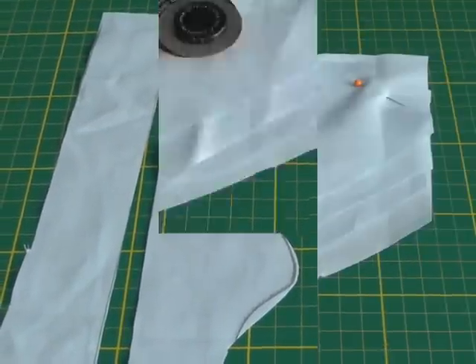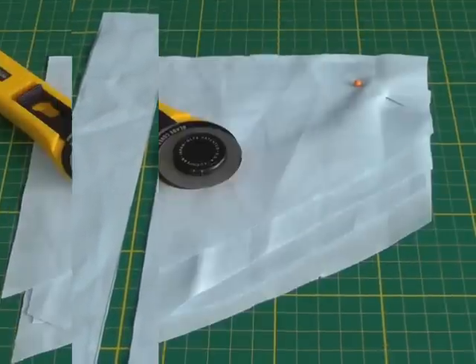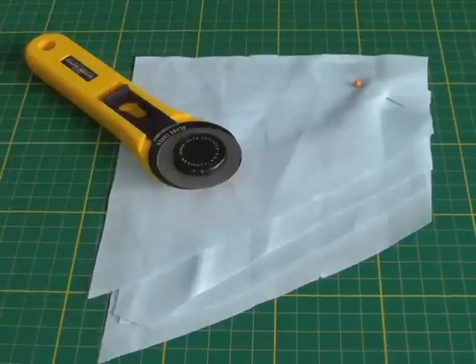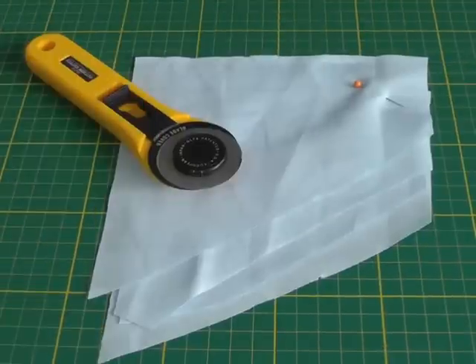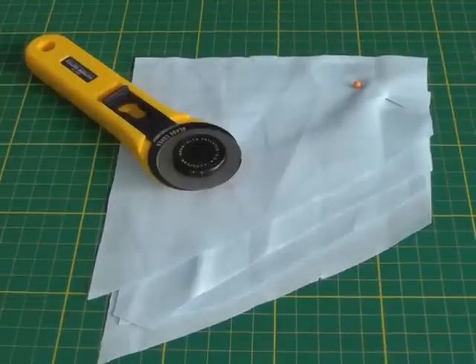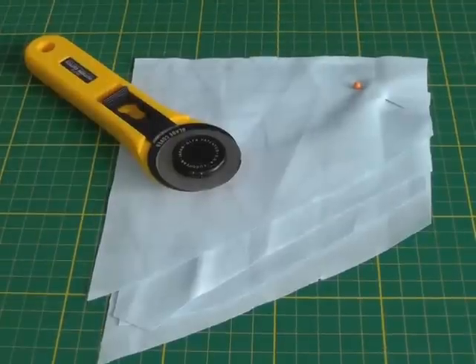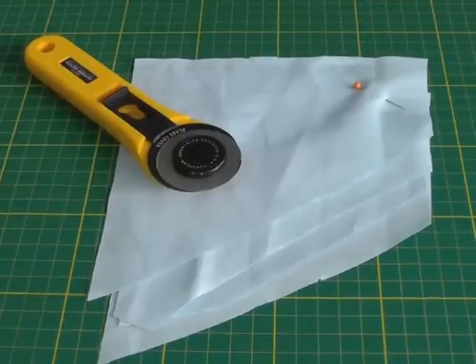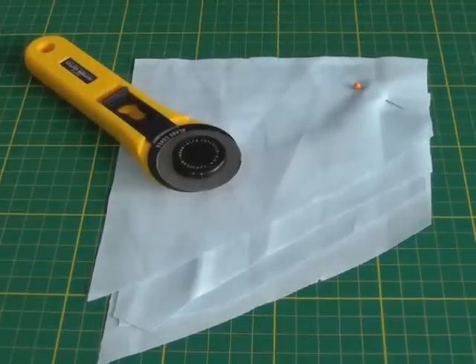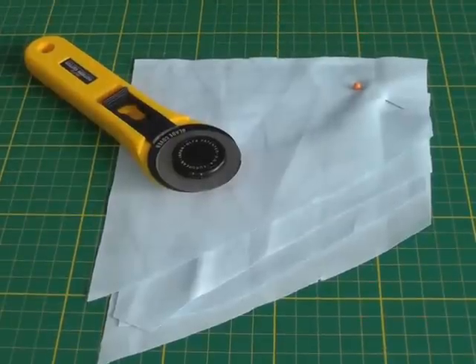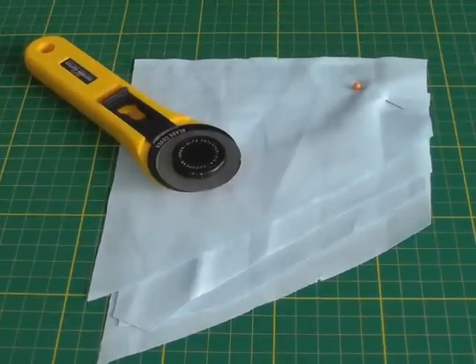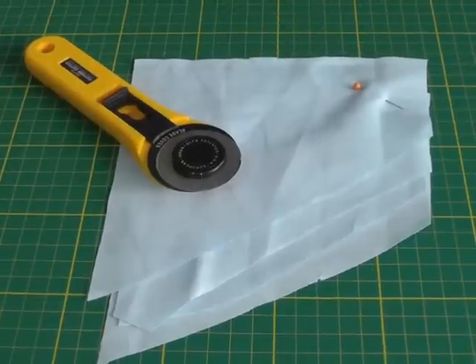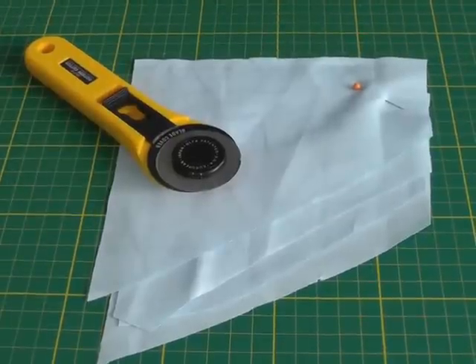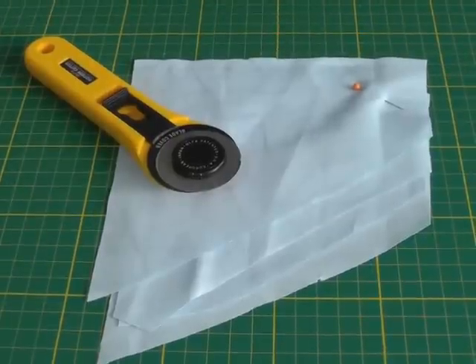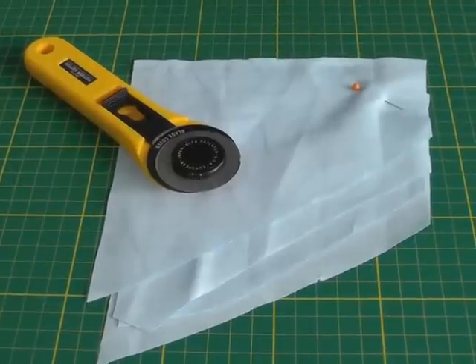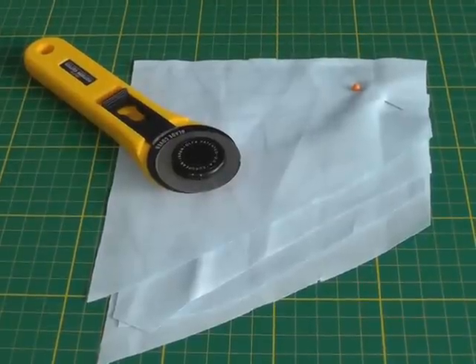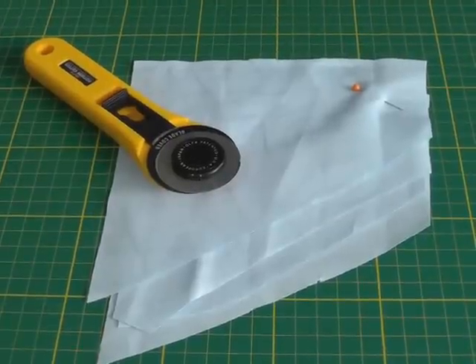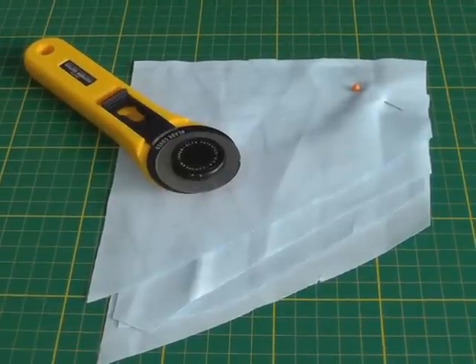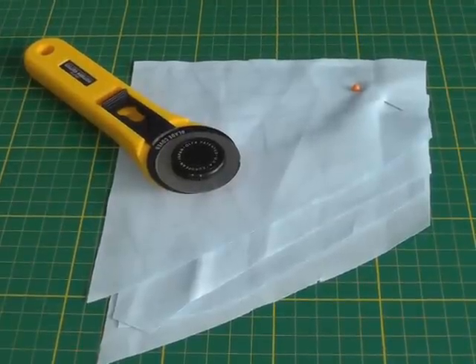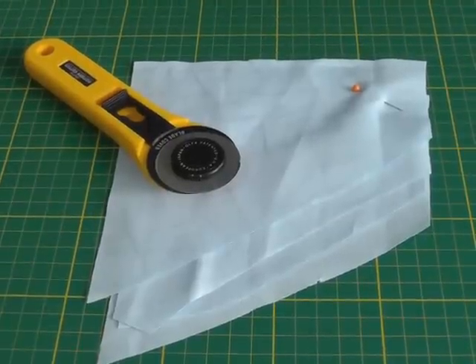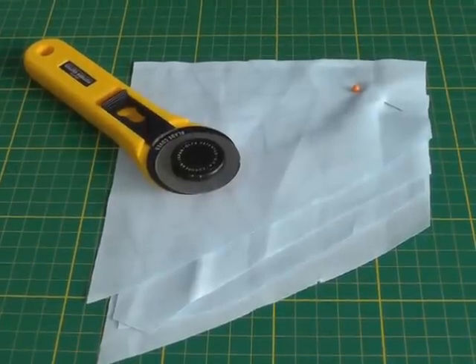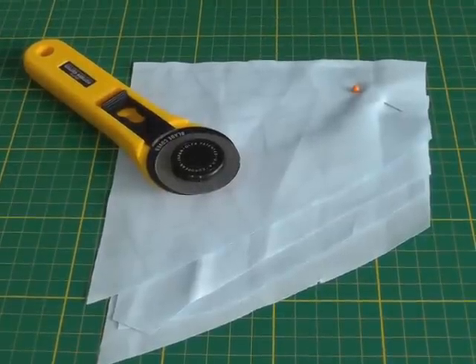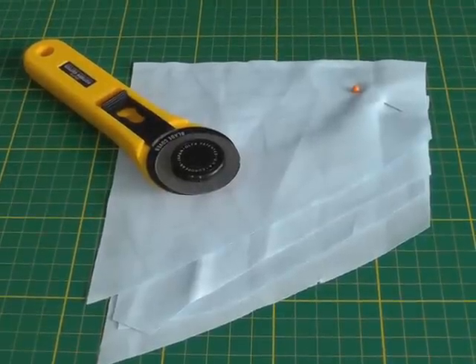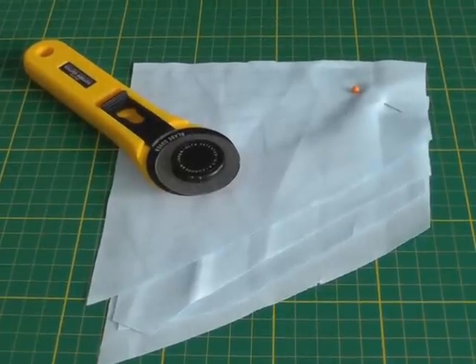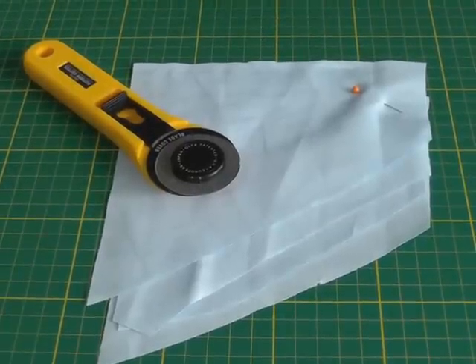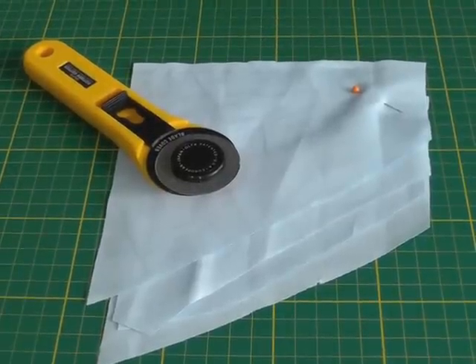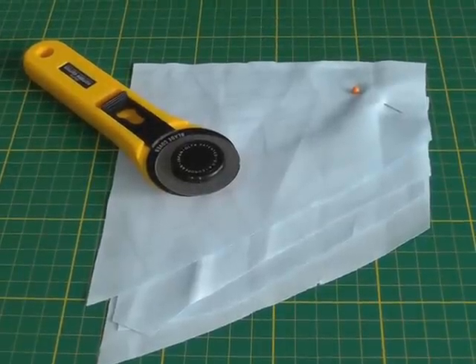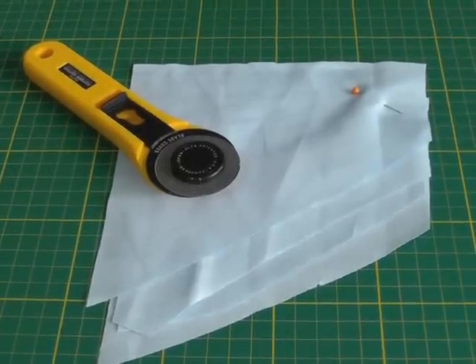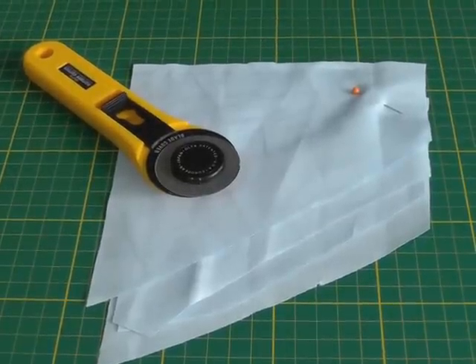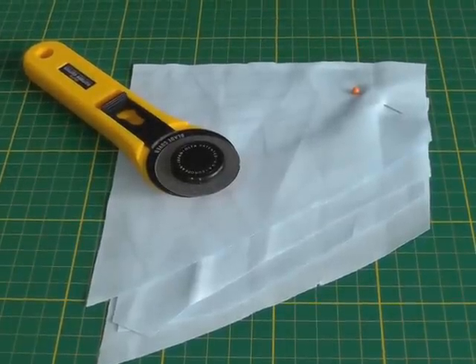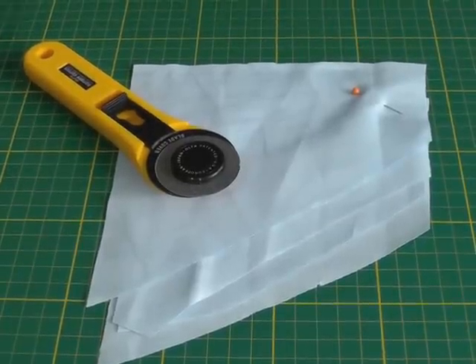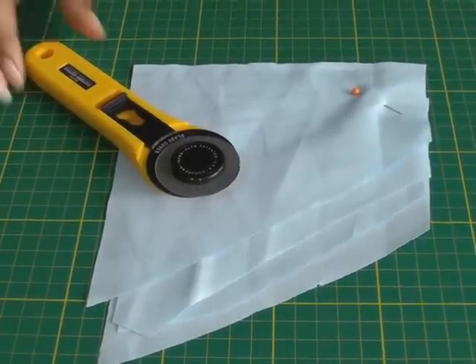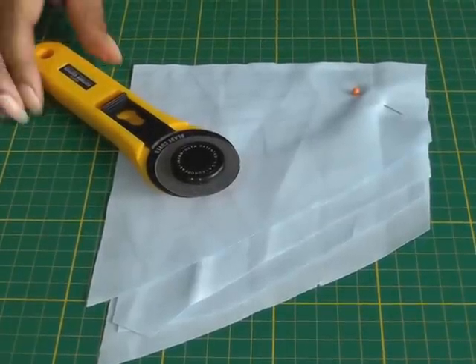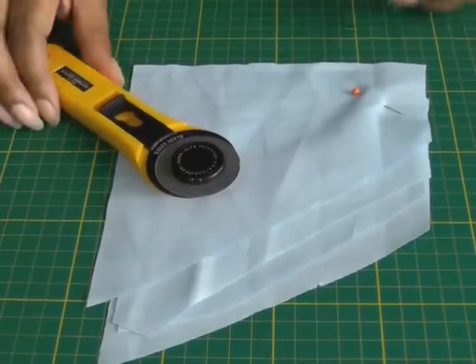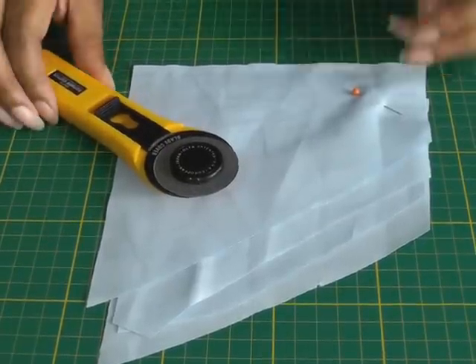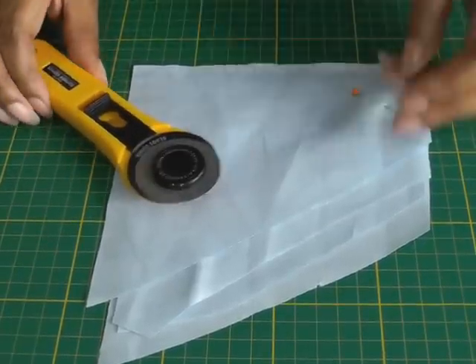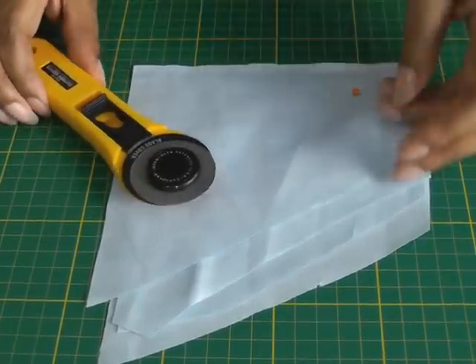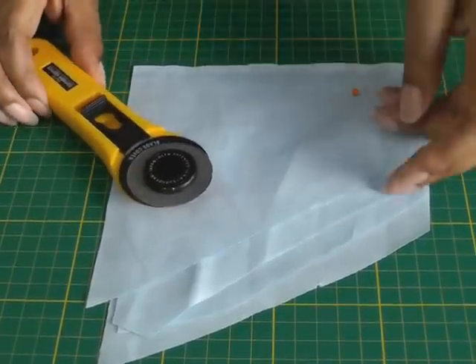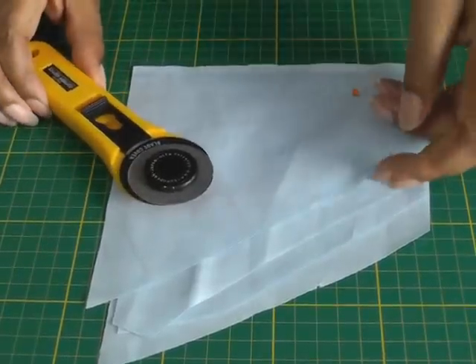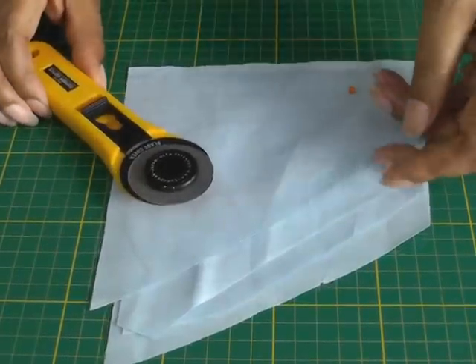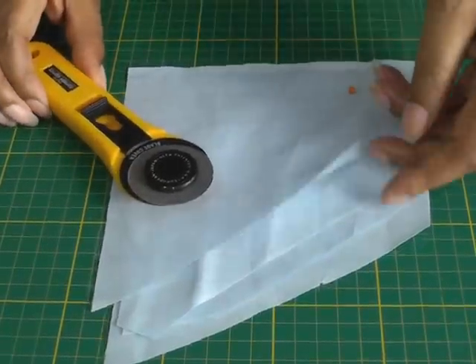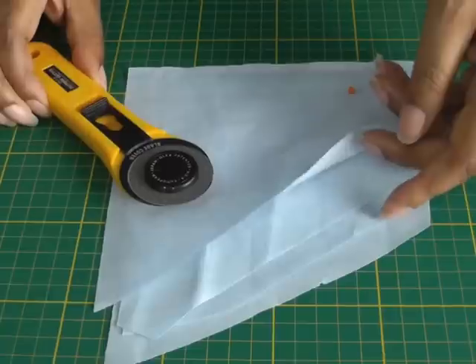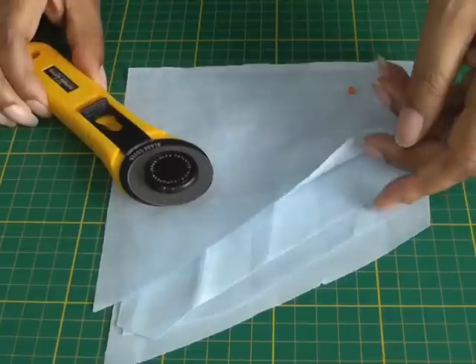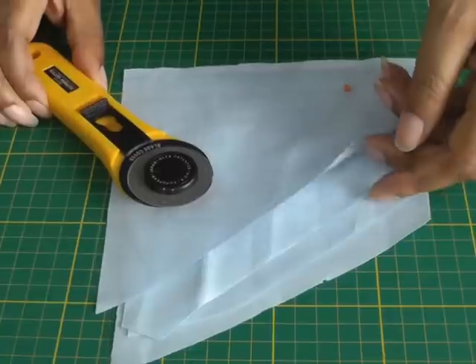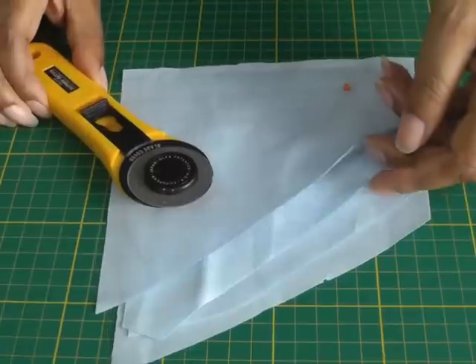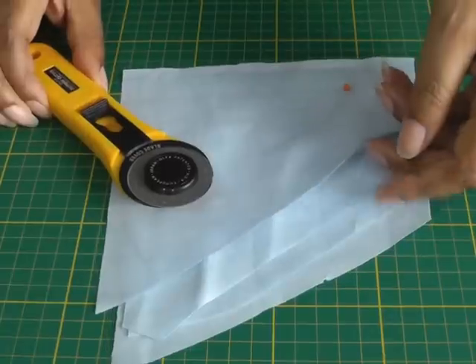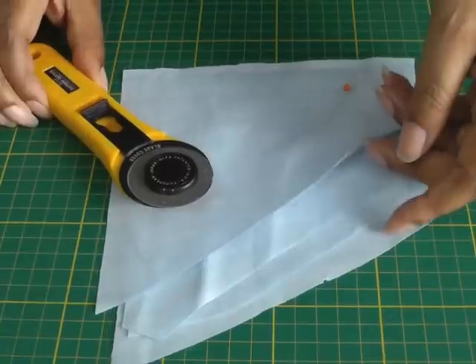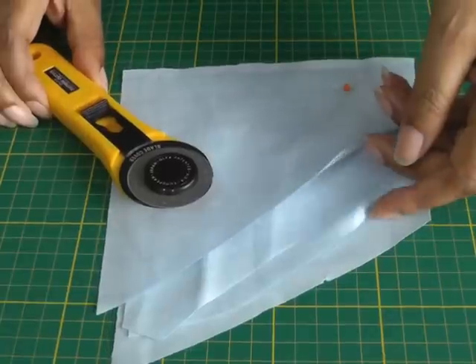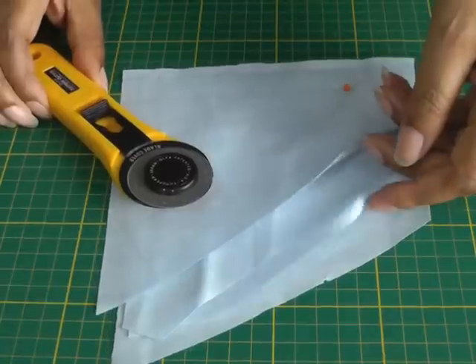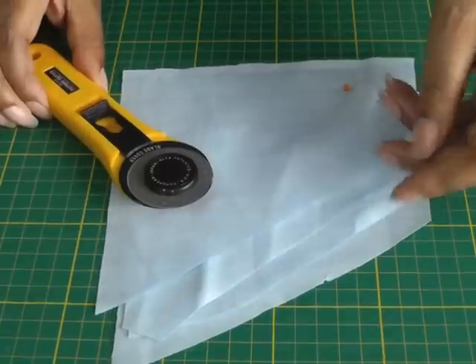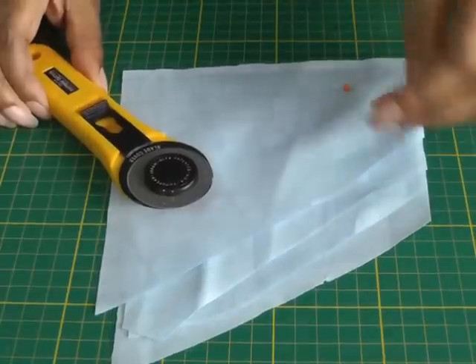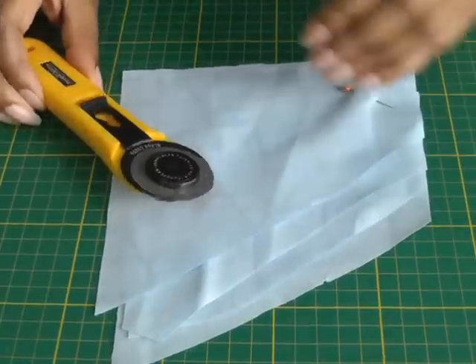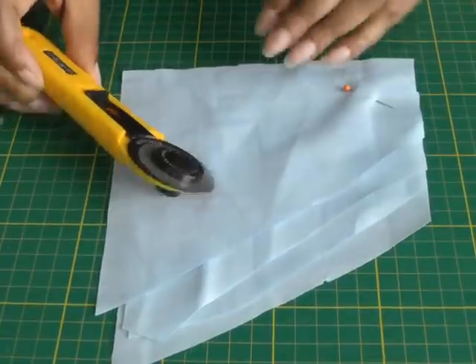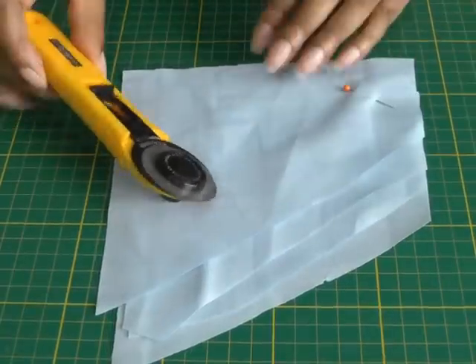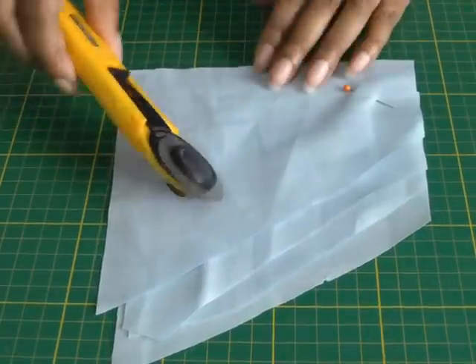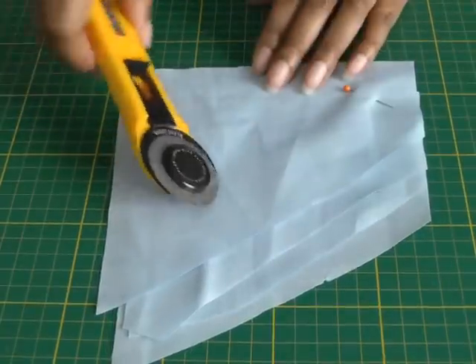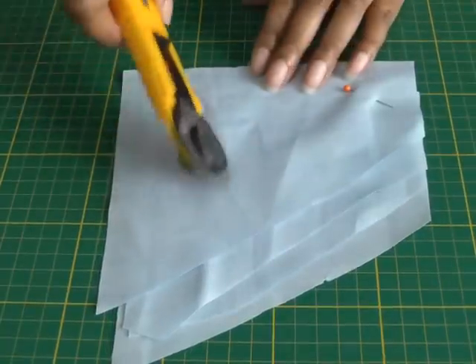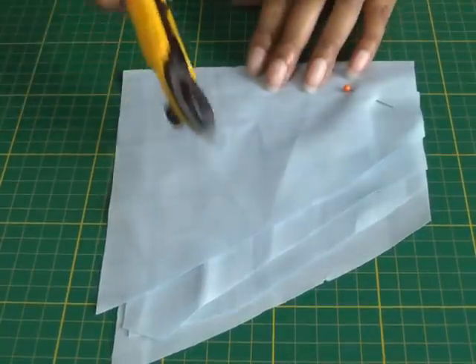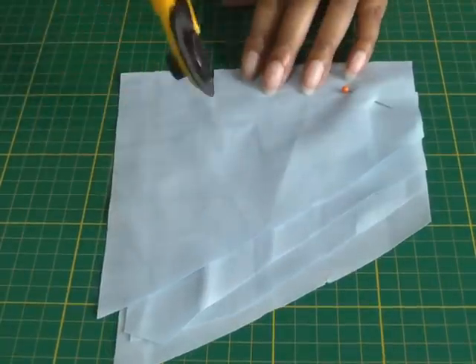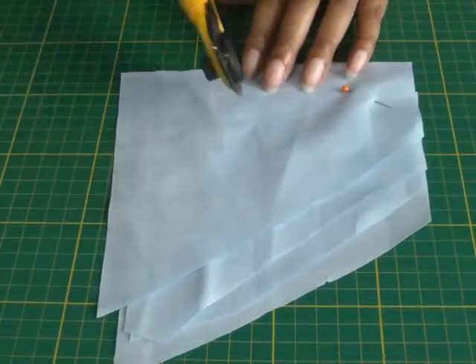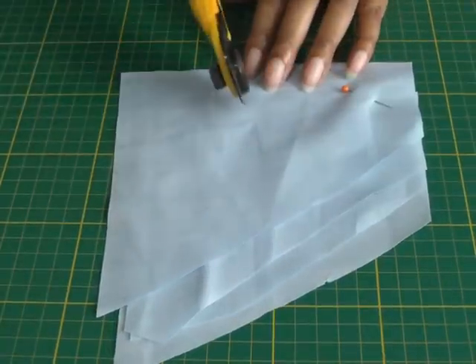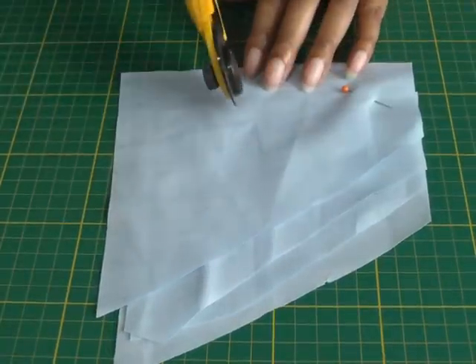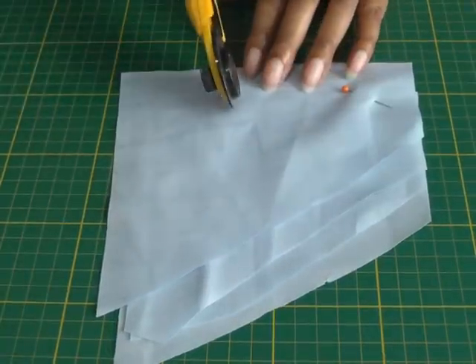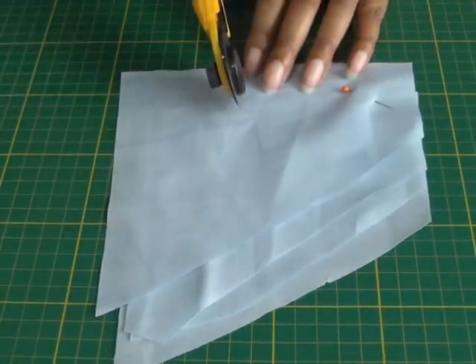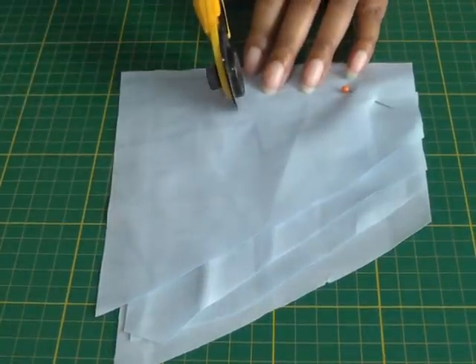Another great advantage of using a rotary cutter is that it can cut through several layers of fabric as well.